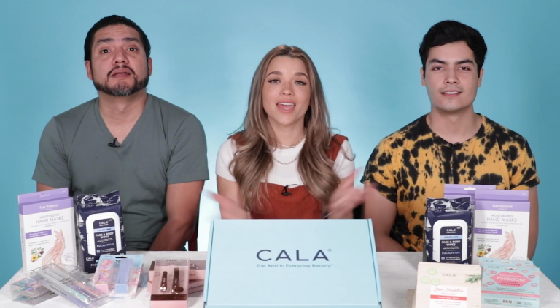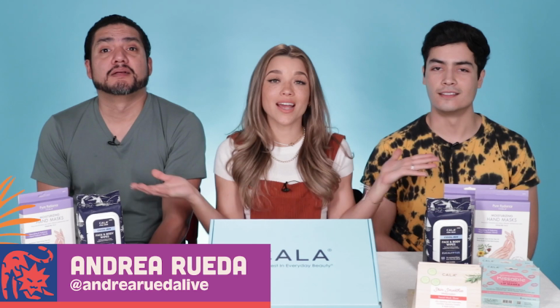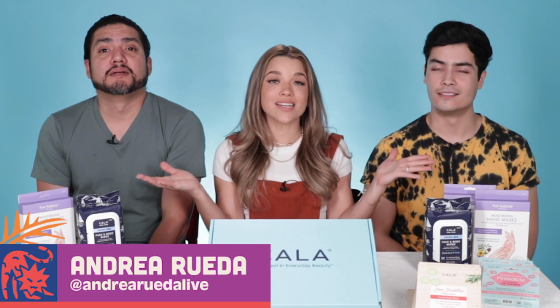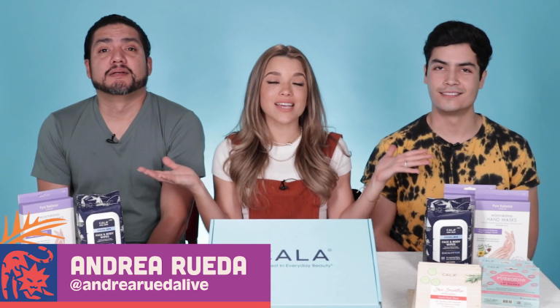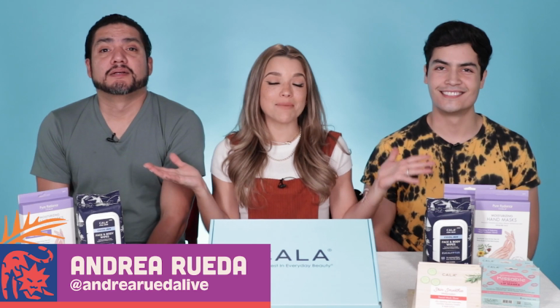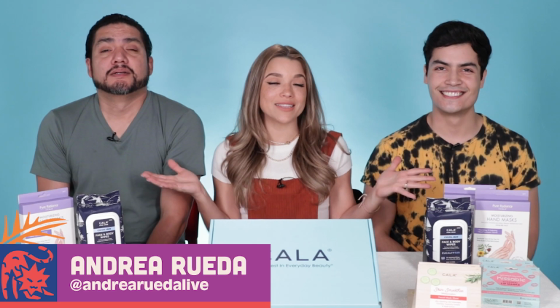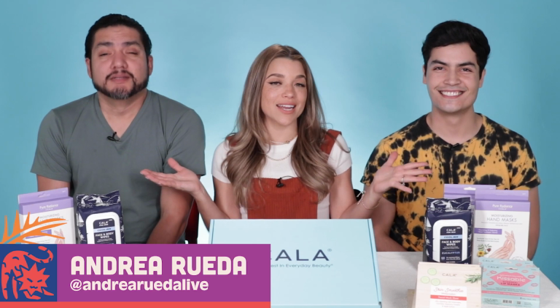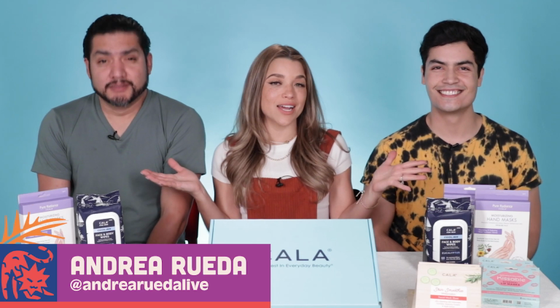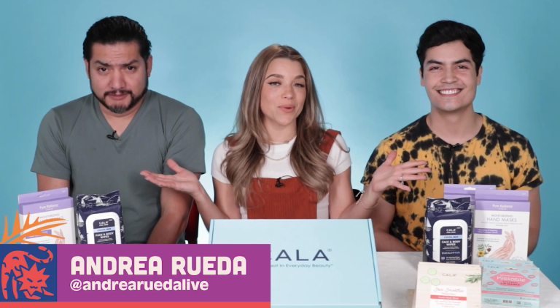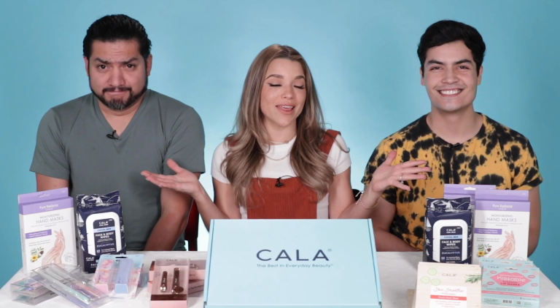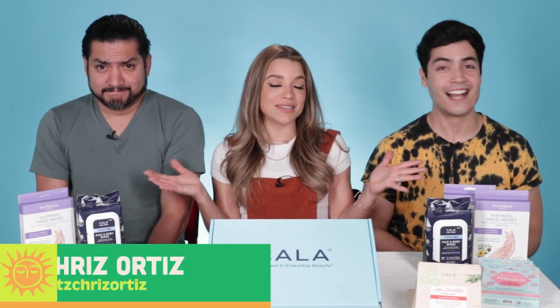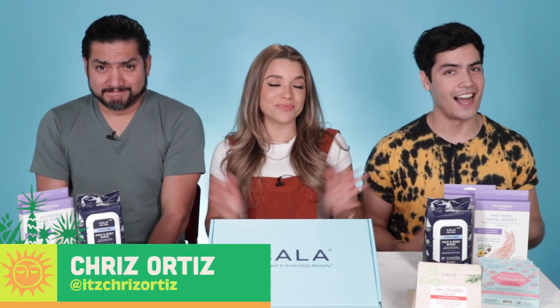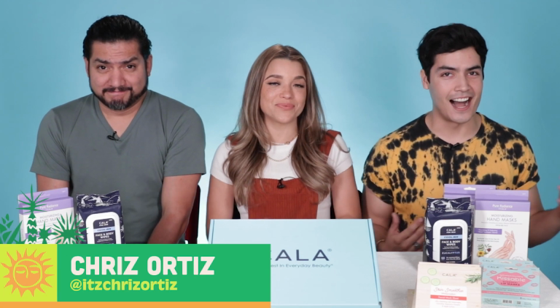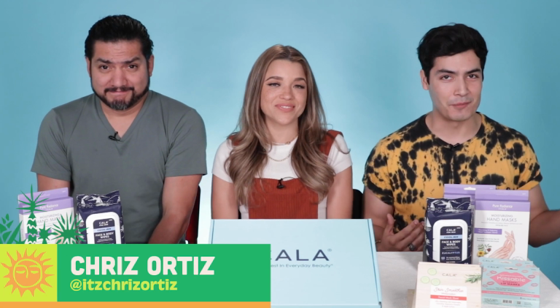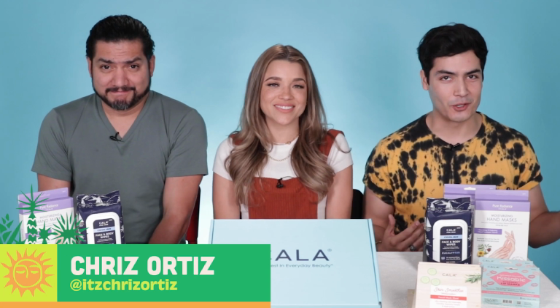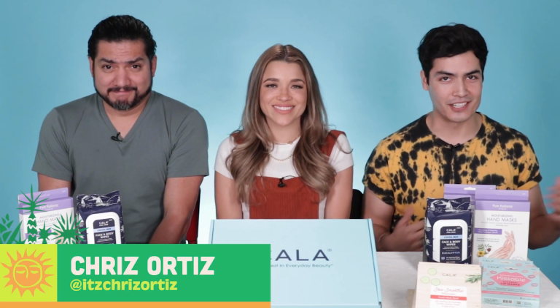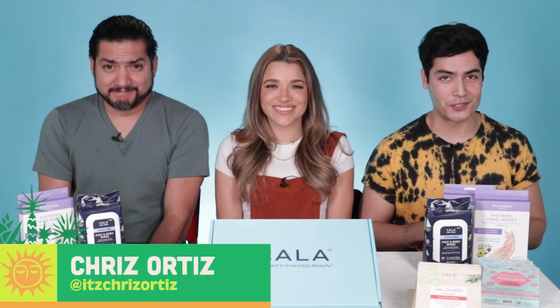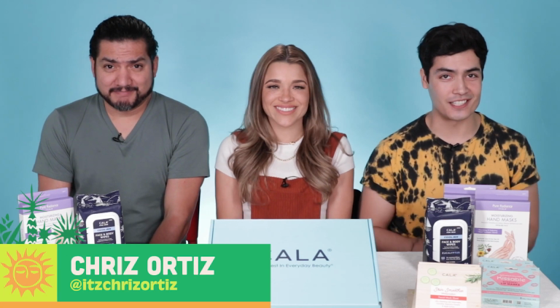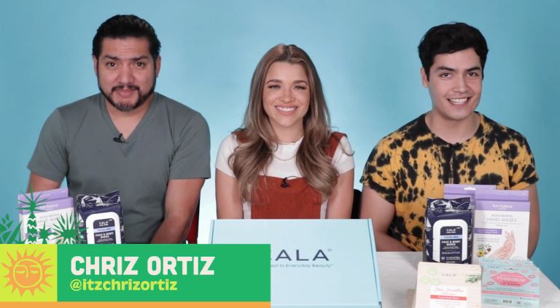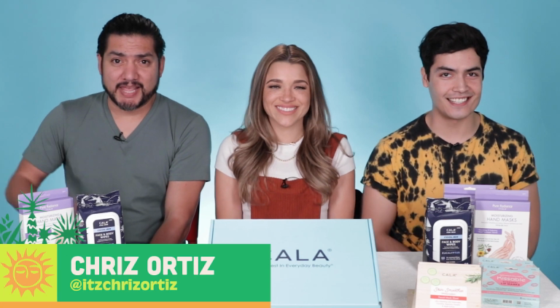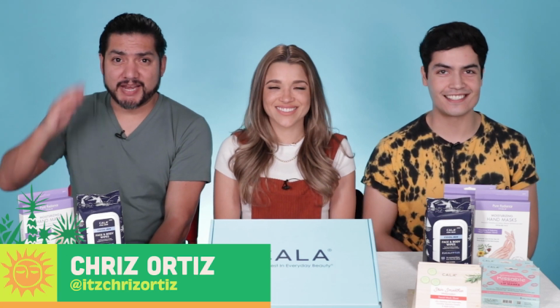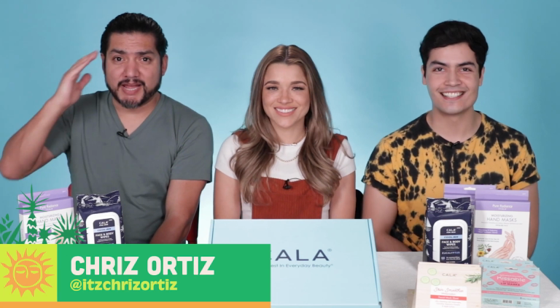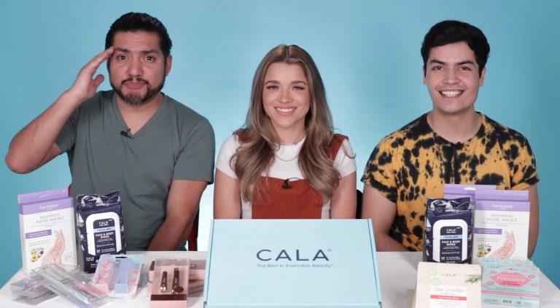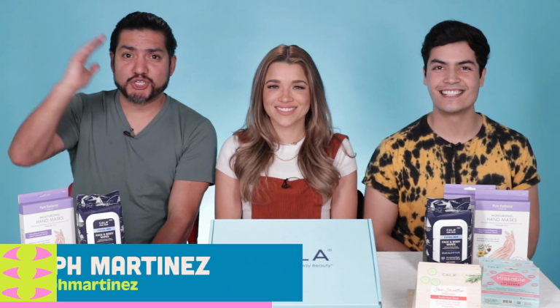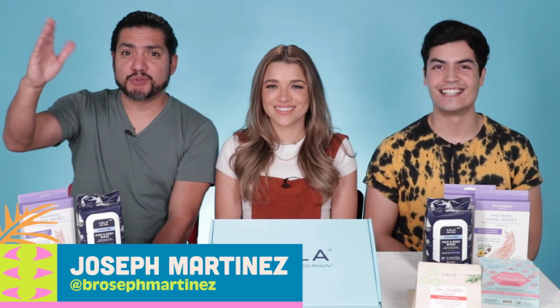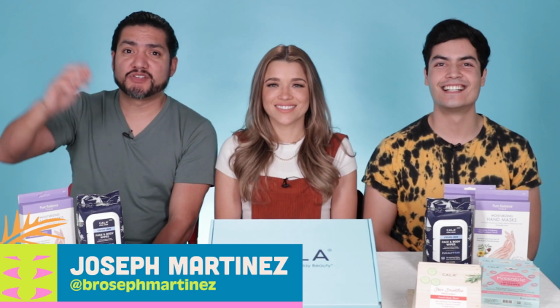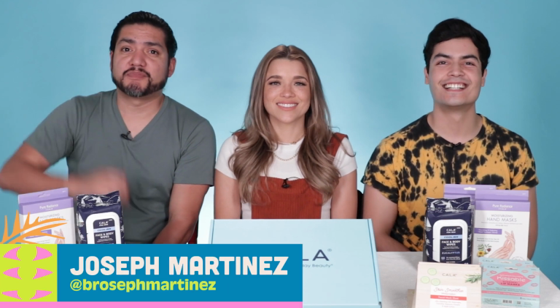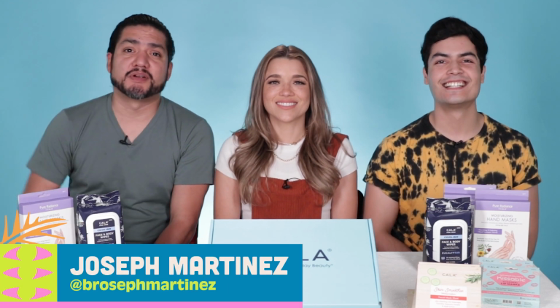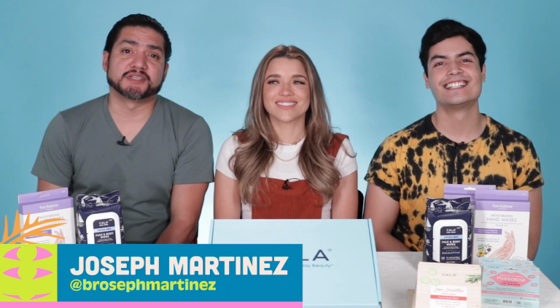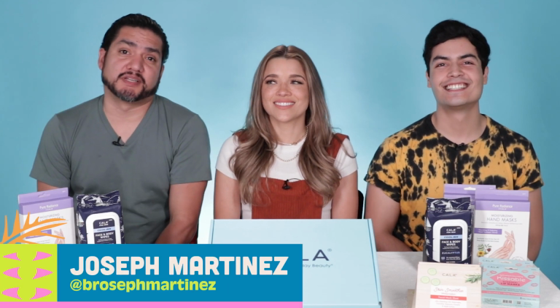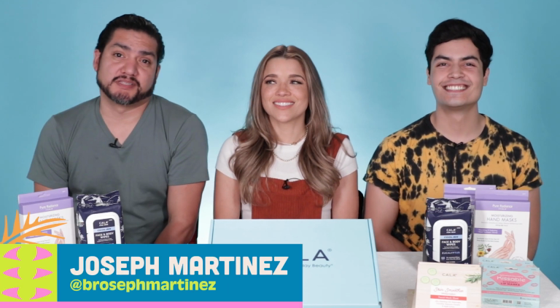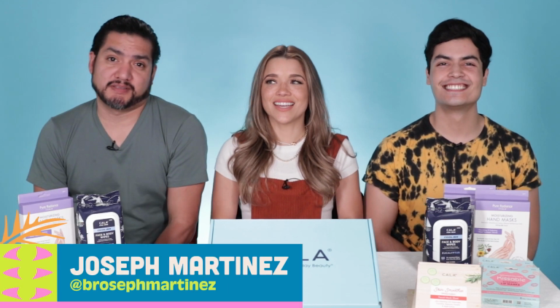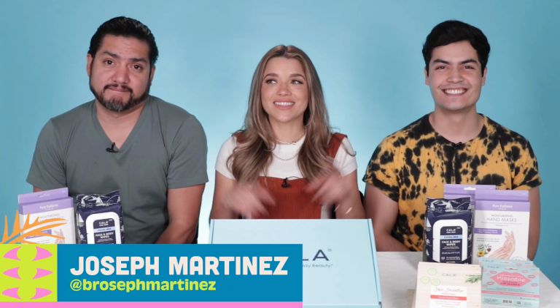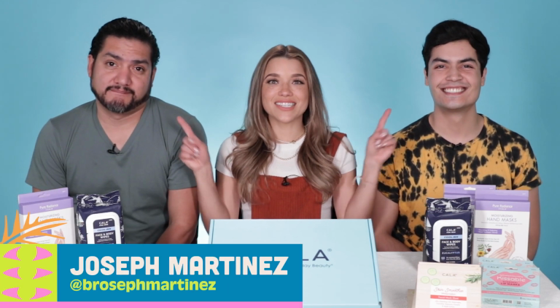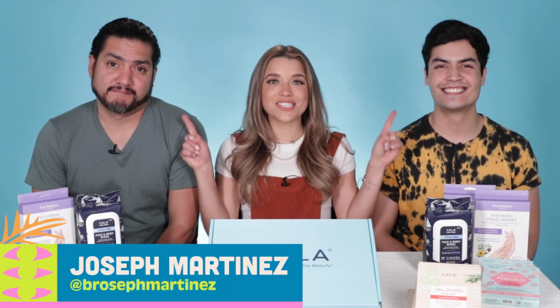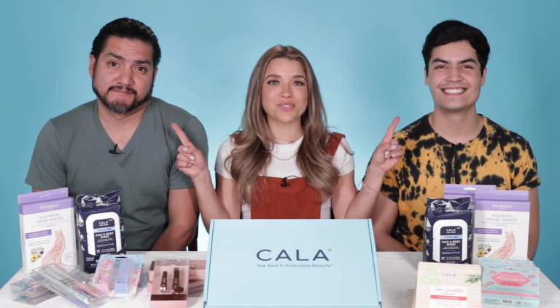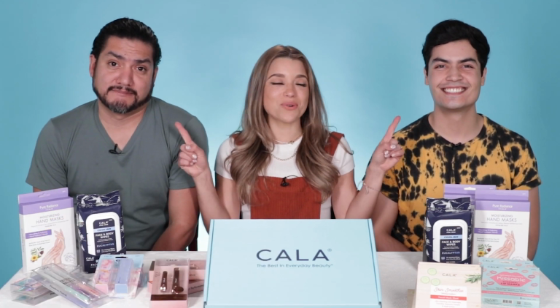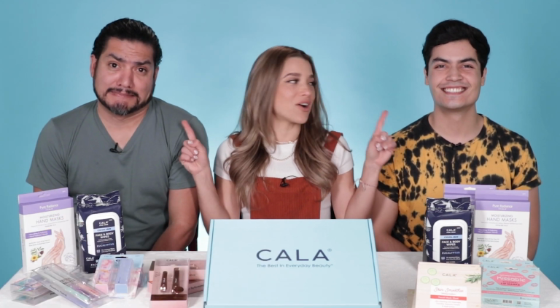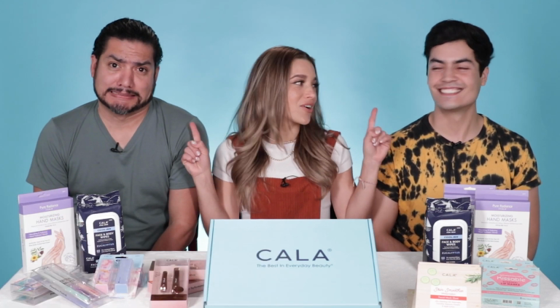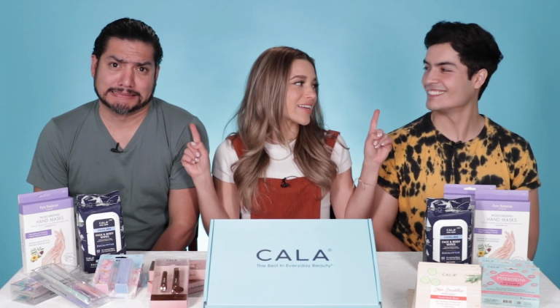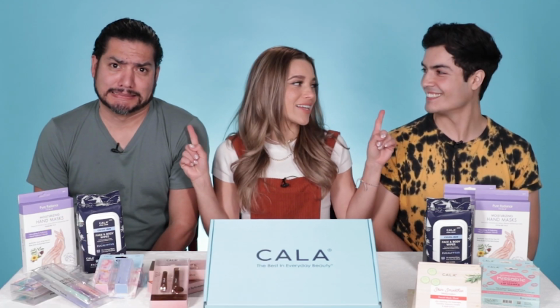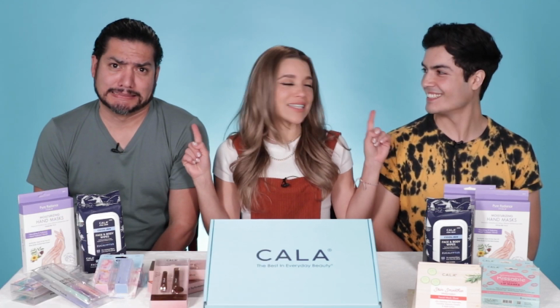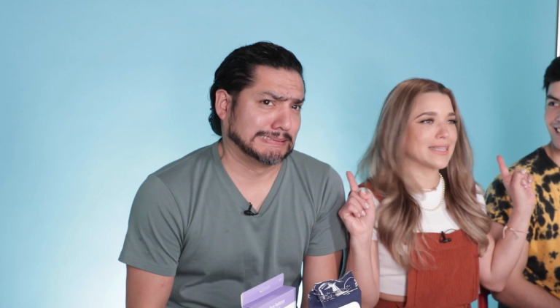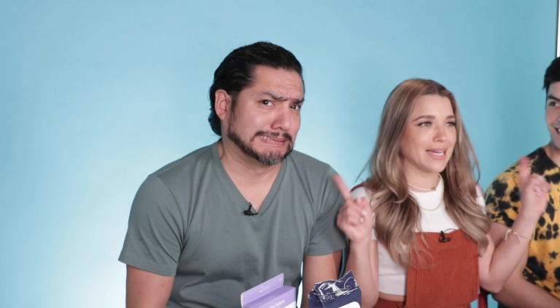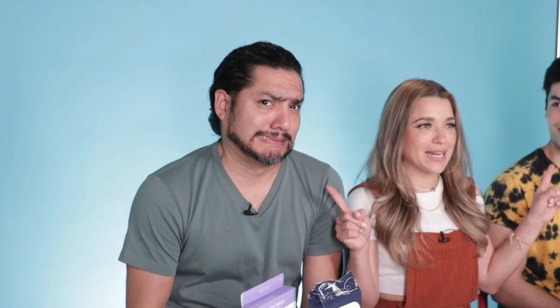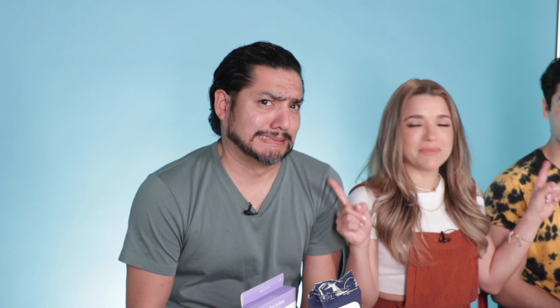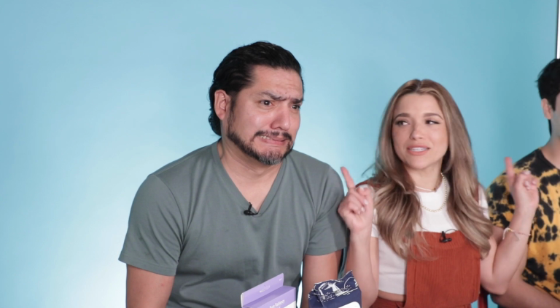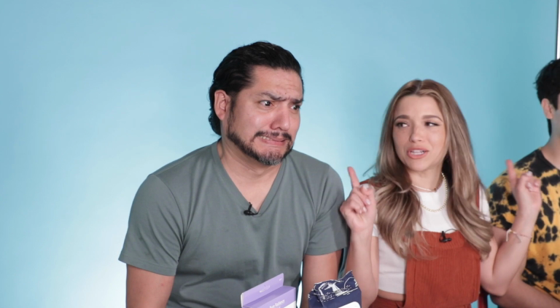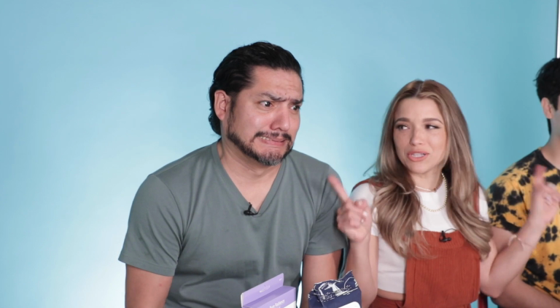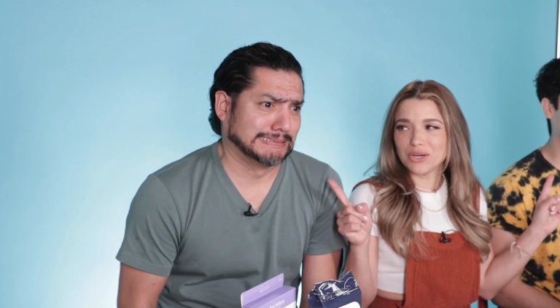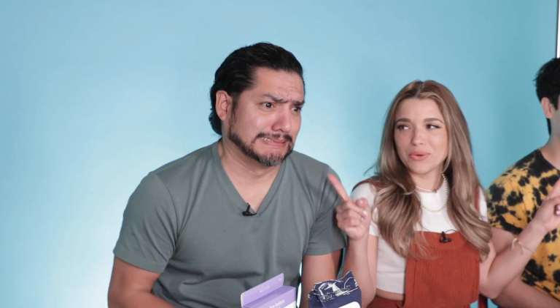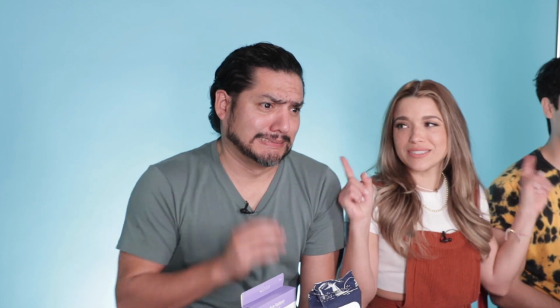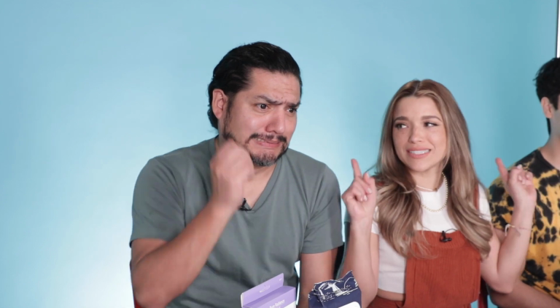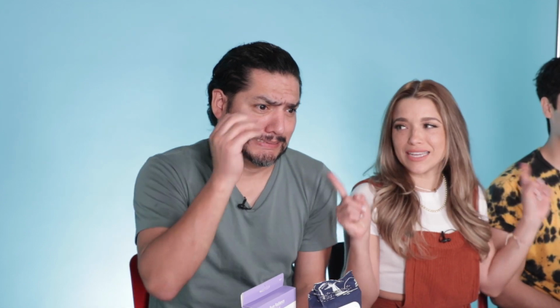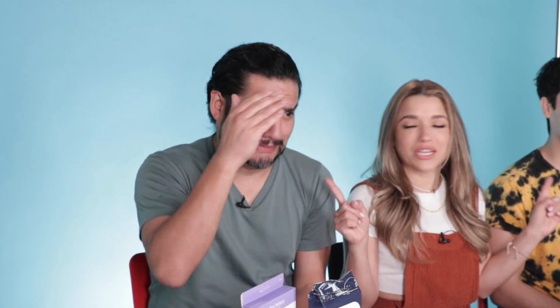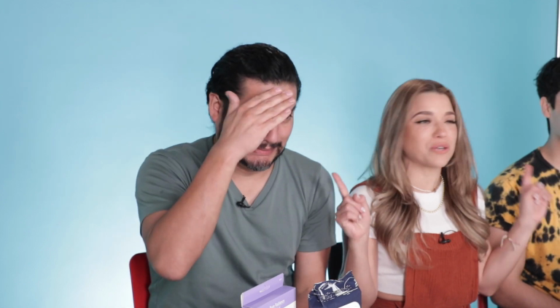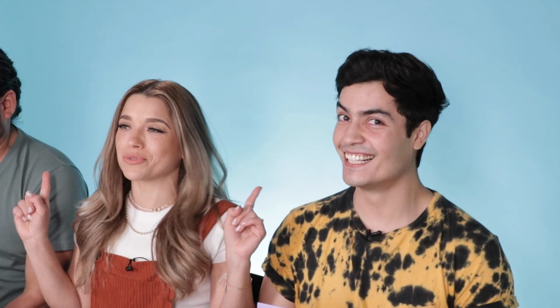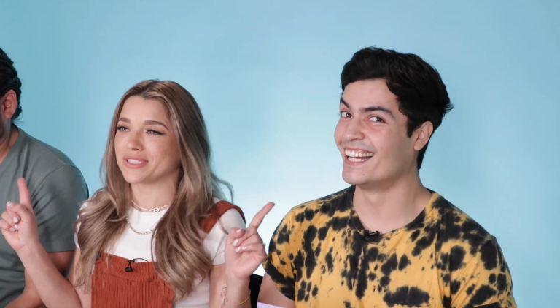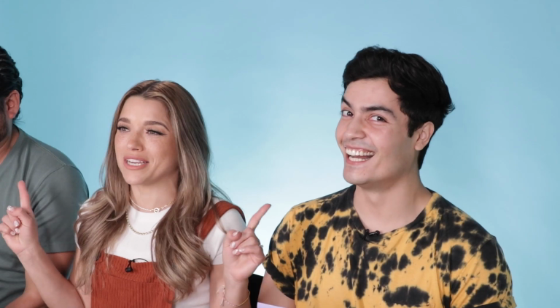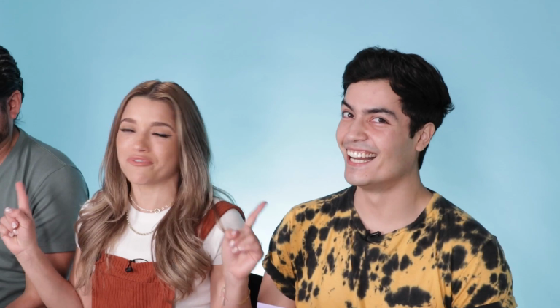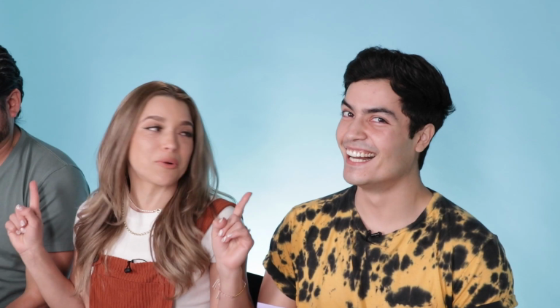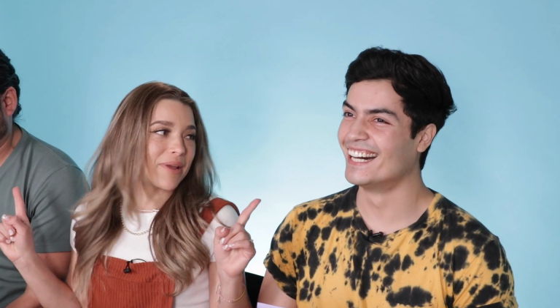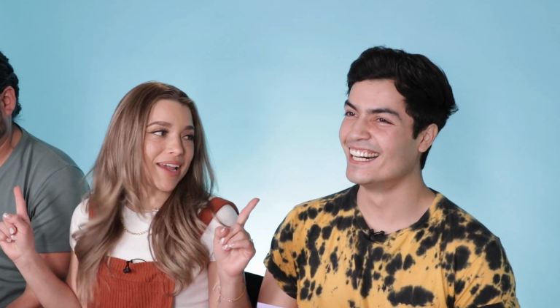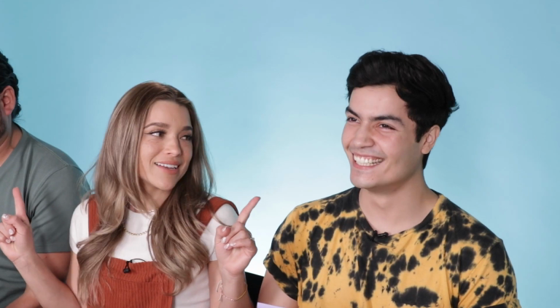Hey guys, I'm Andrea Rueda. I'm Chris Ortiz. And I'm Joseph Martinez. And these two are gonna get the Glam and Glow skincare routine for men.